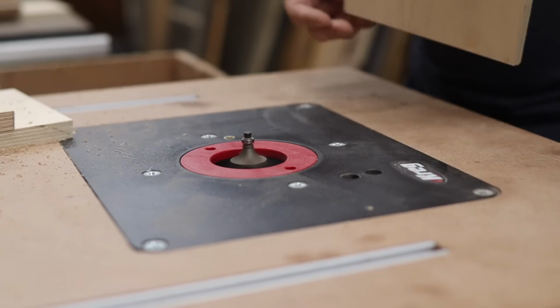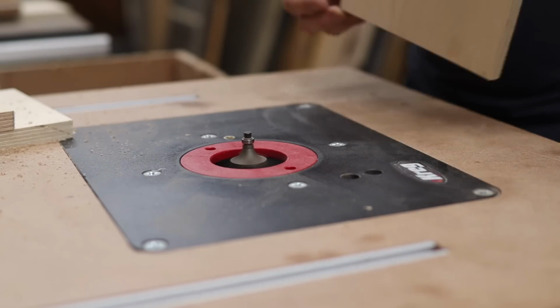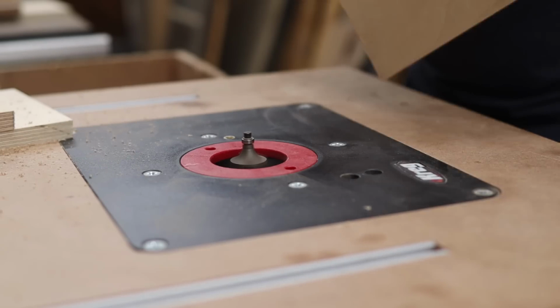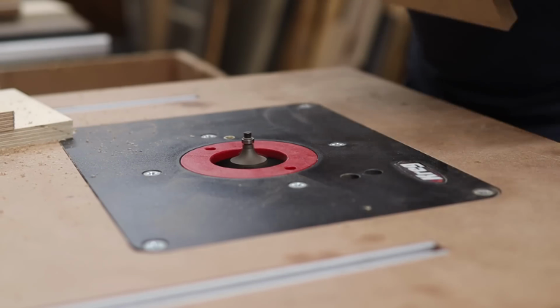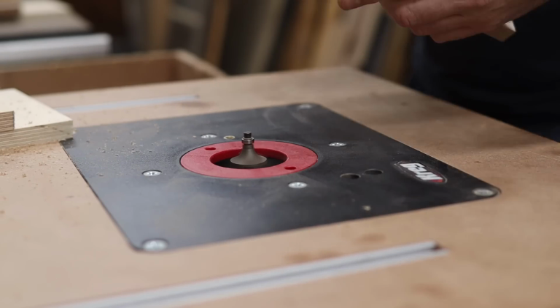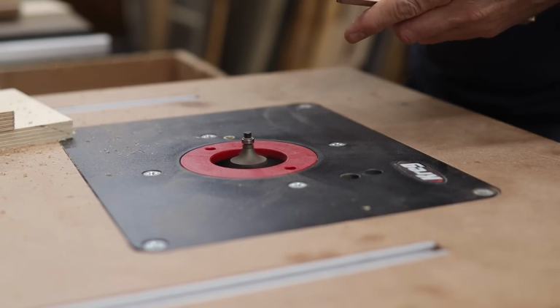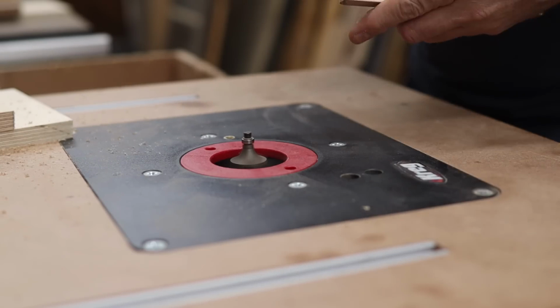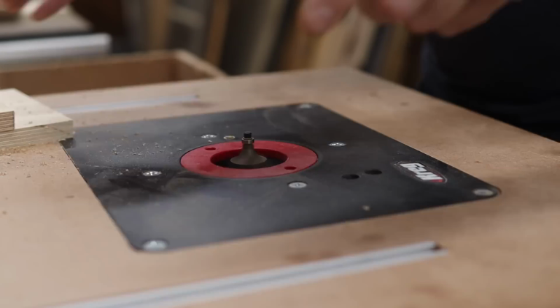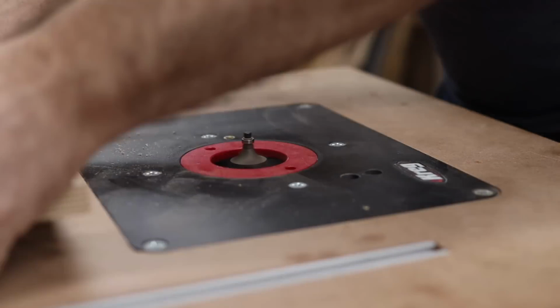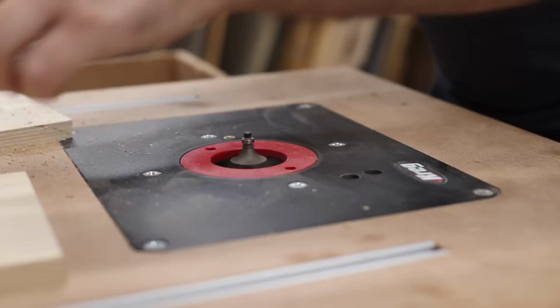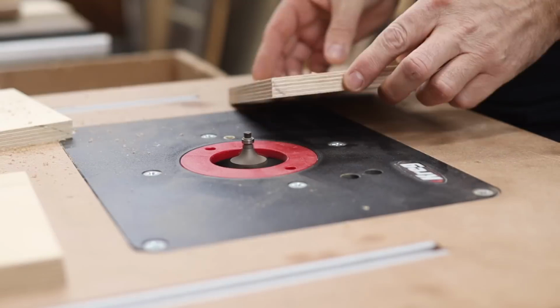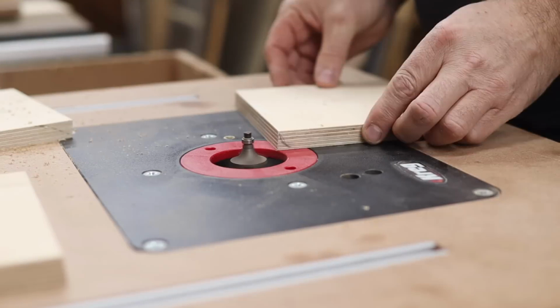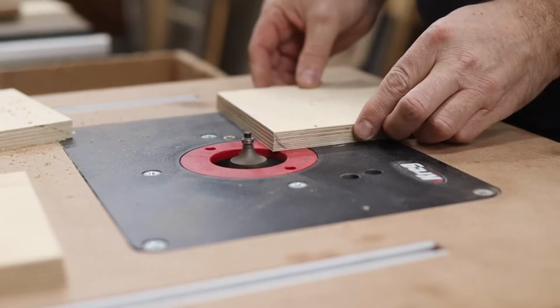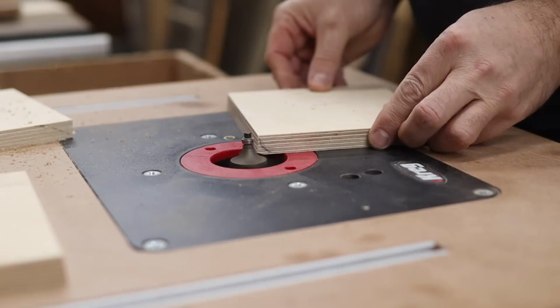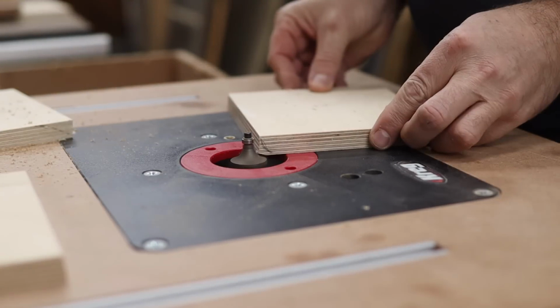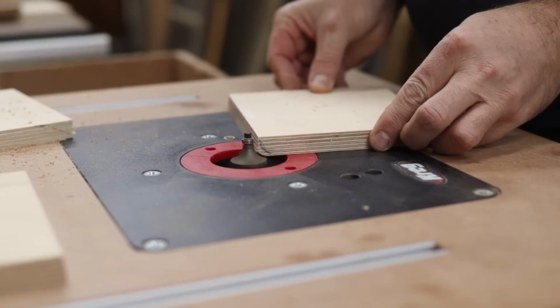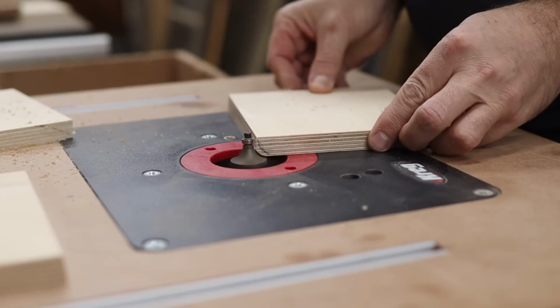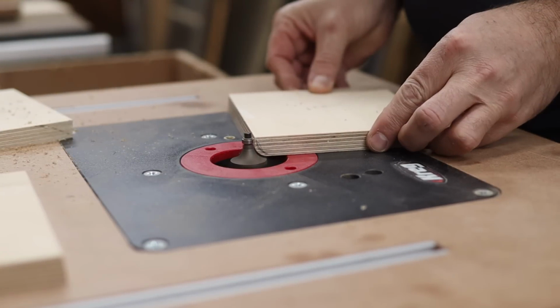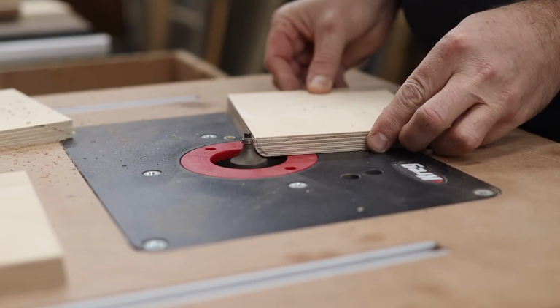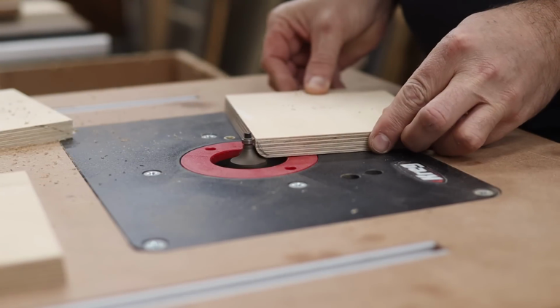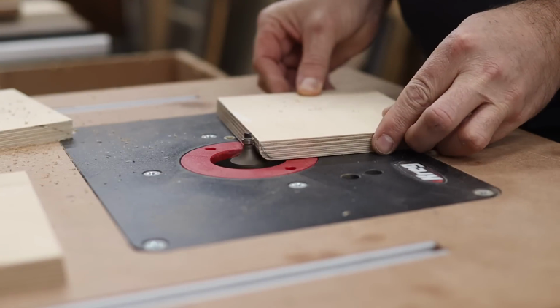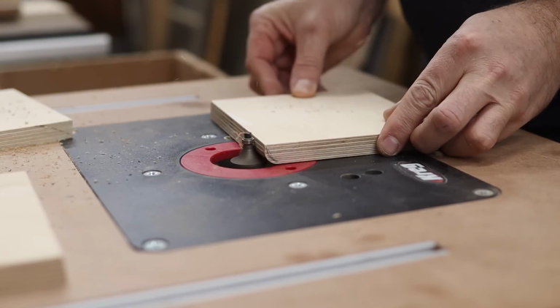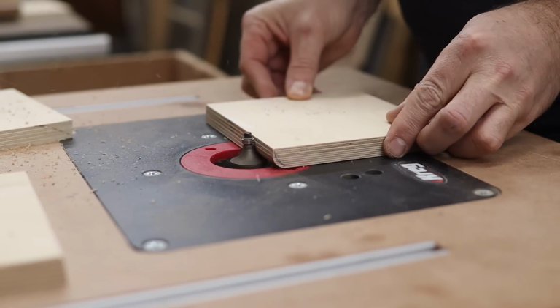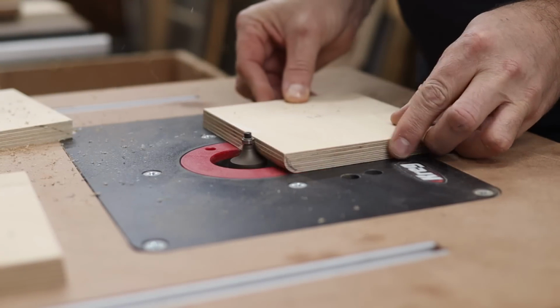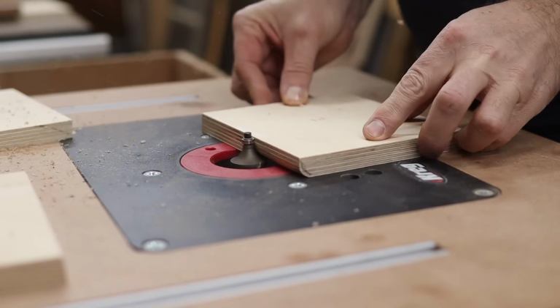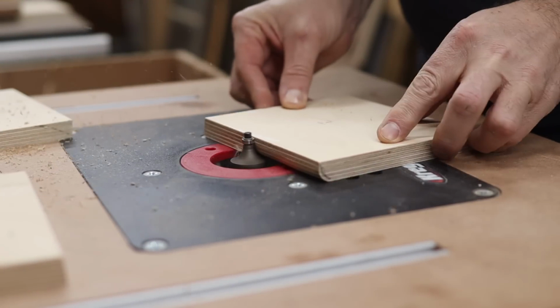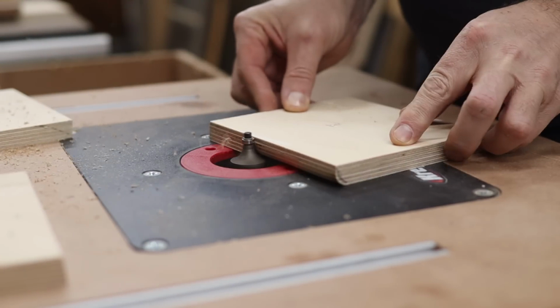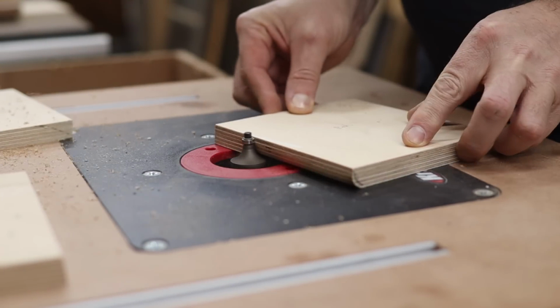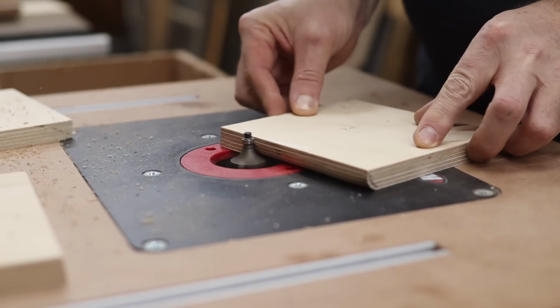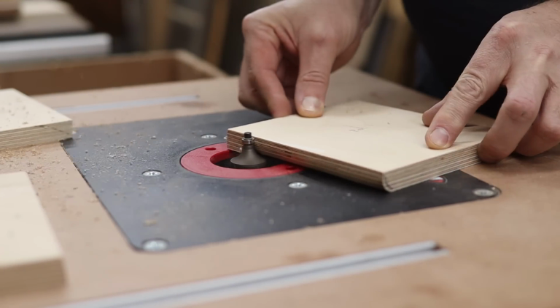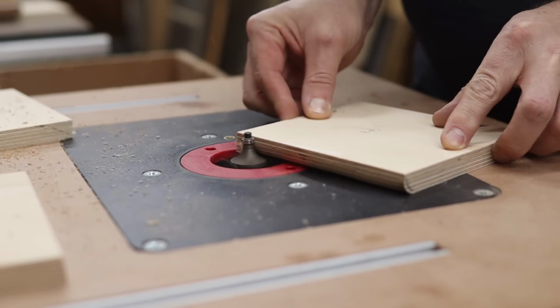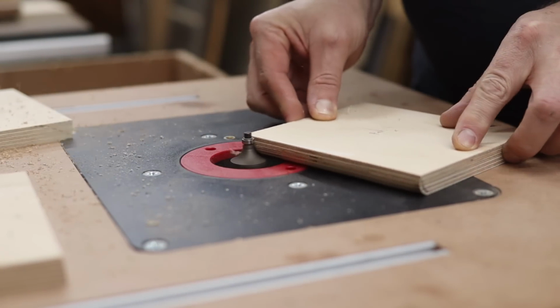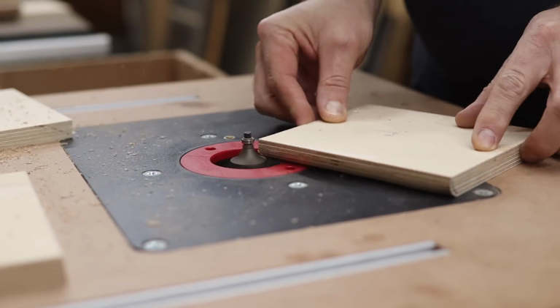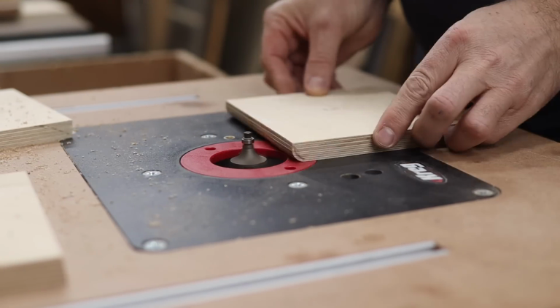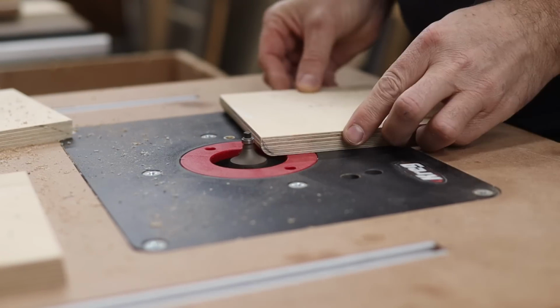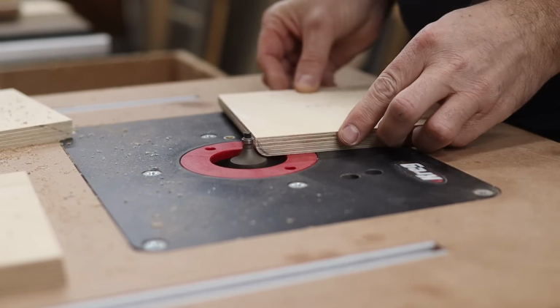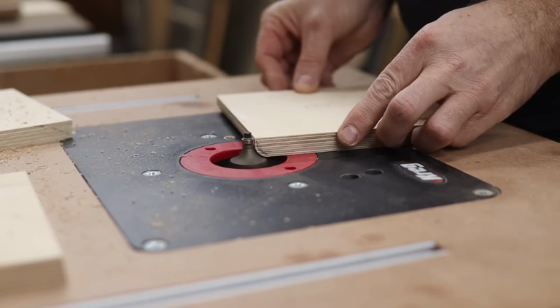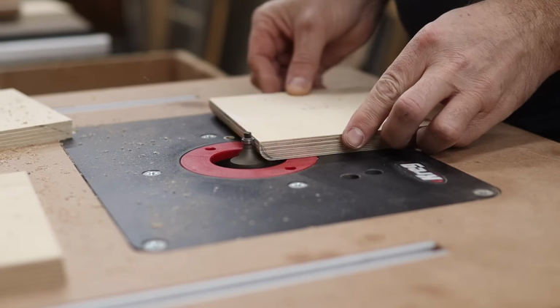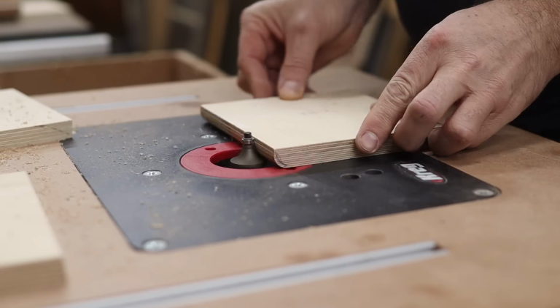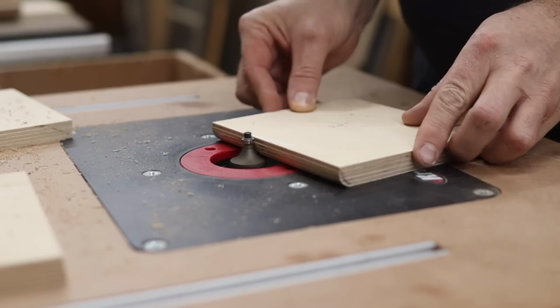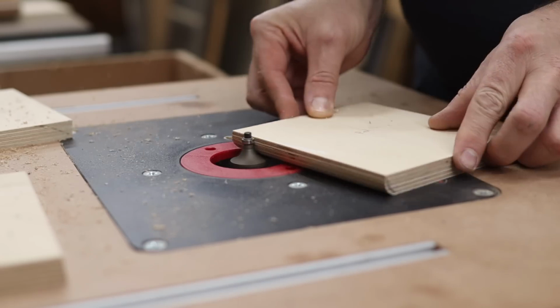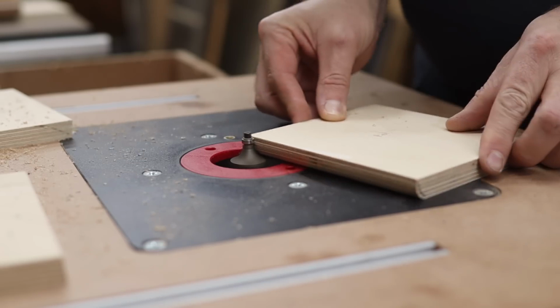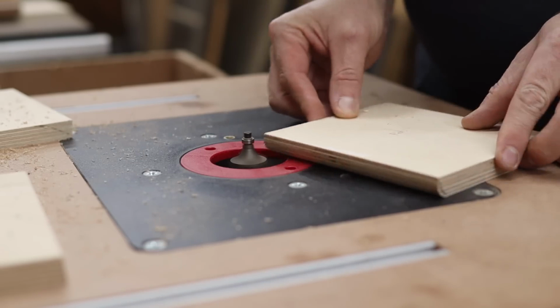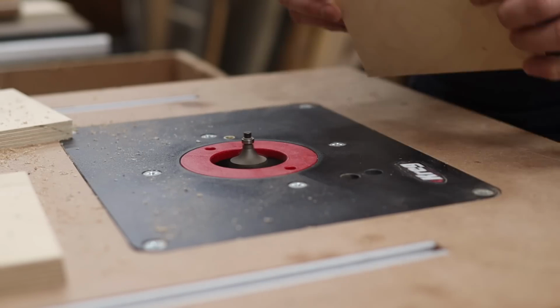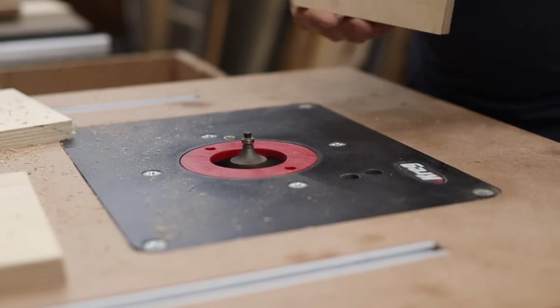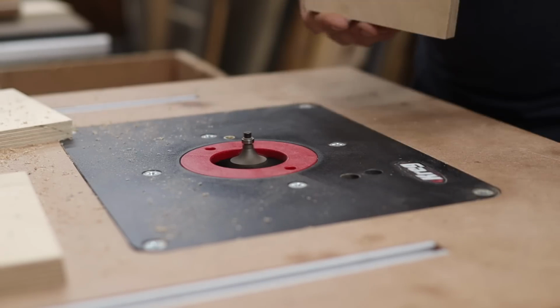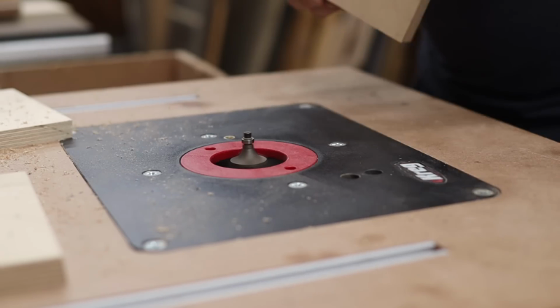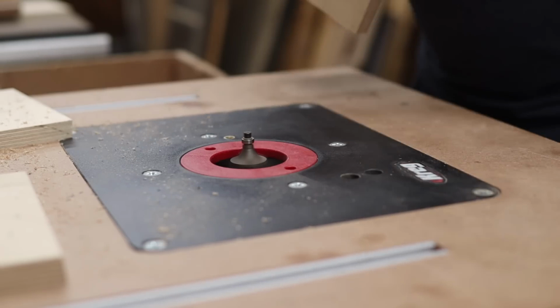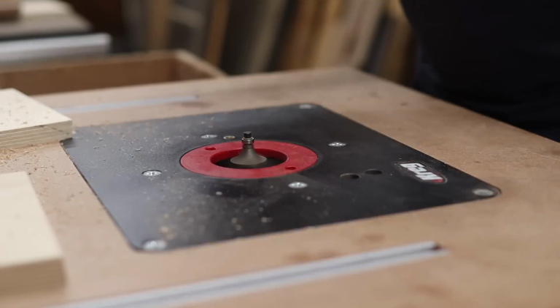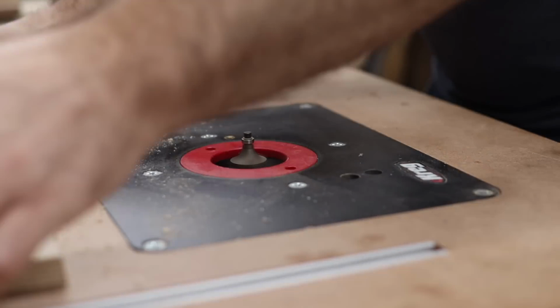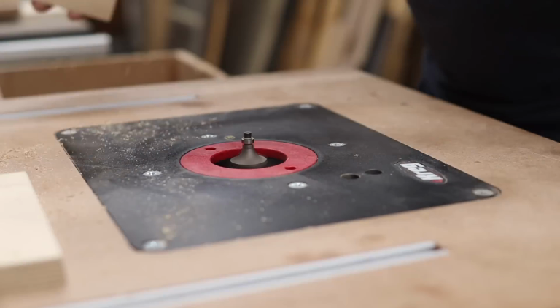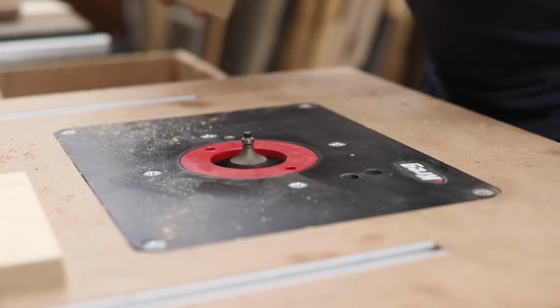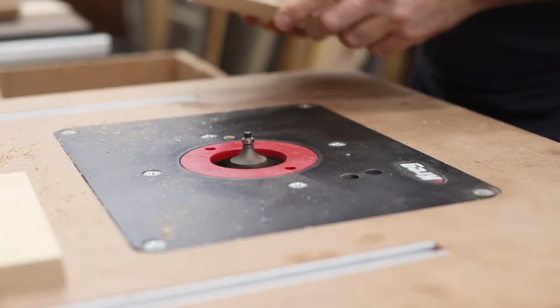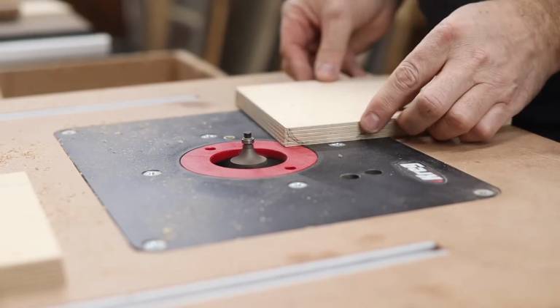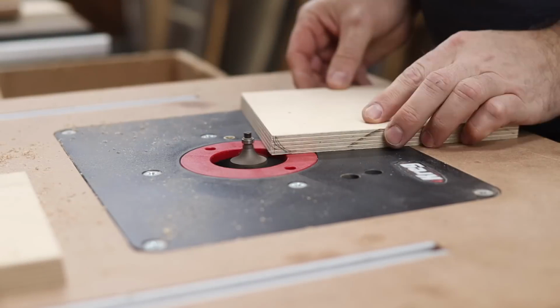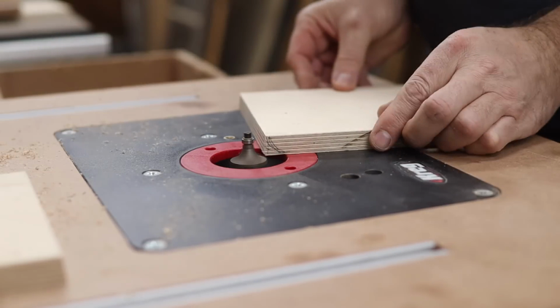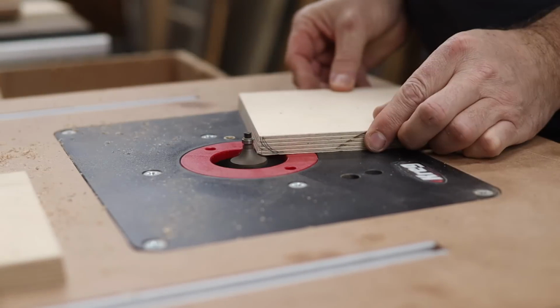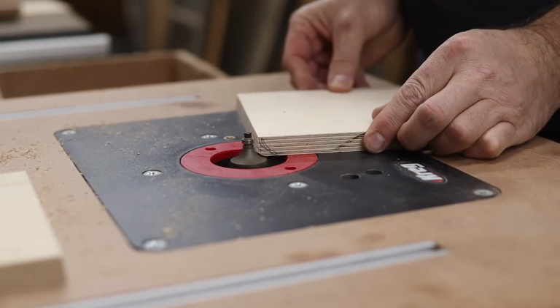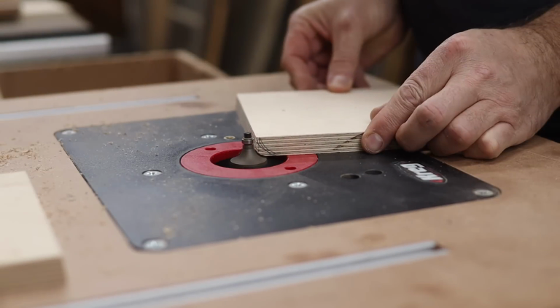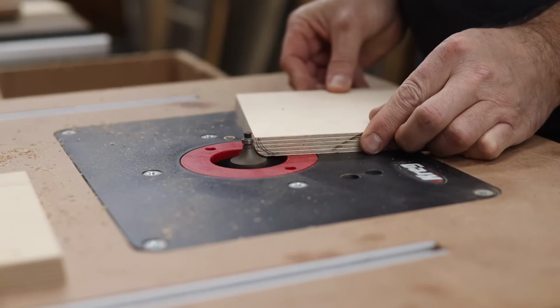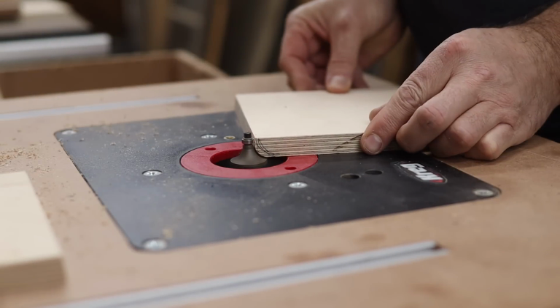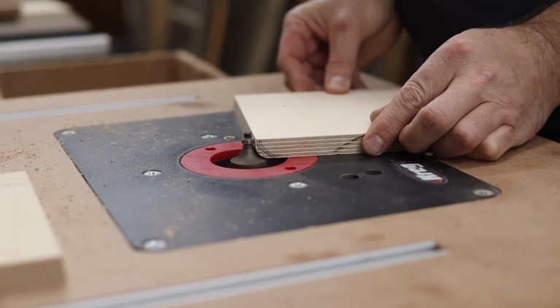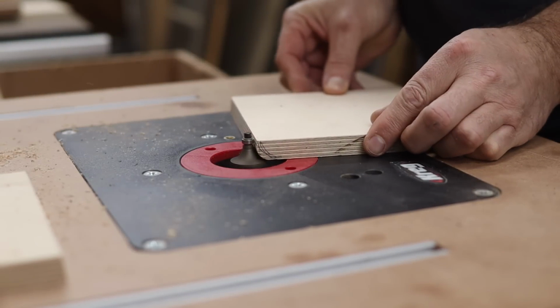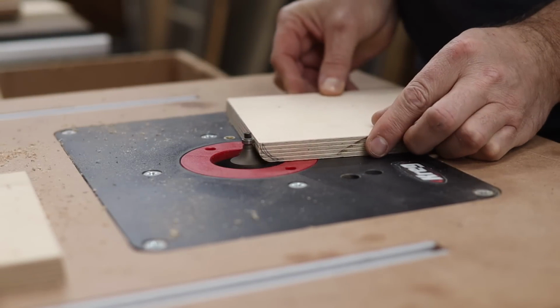The slot port panels are rounded over on one short edge on the router table with the round-over bit to allow for better airflow through the port.